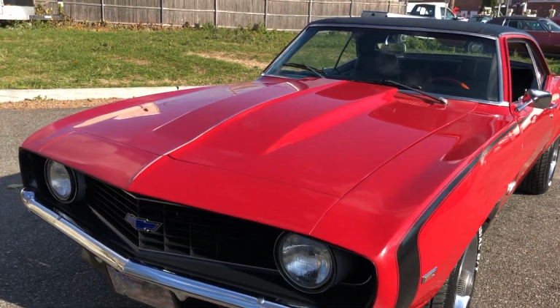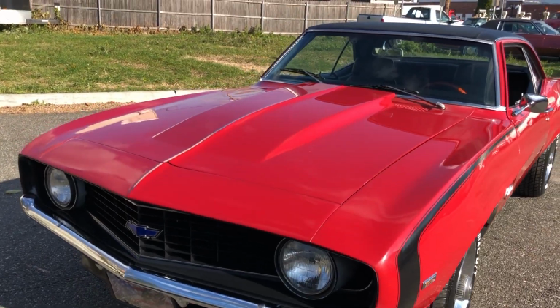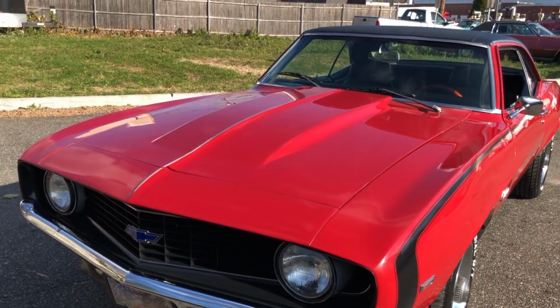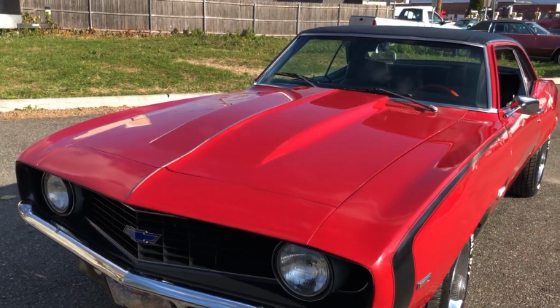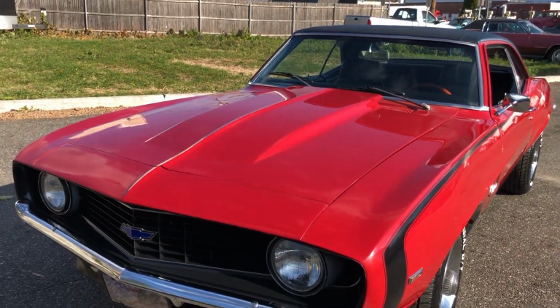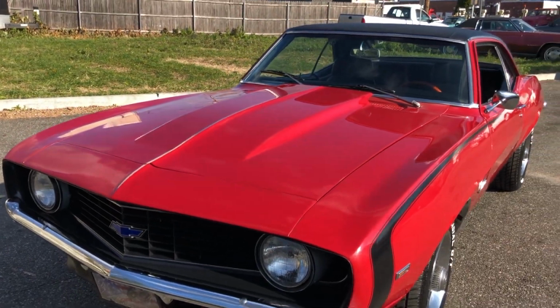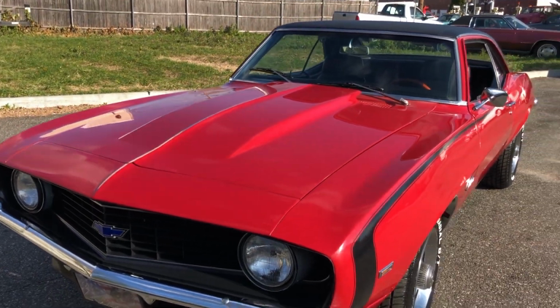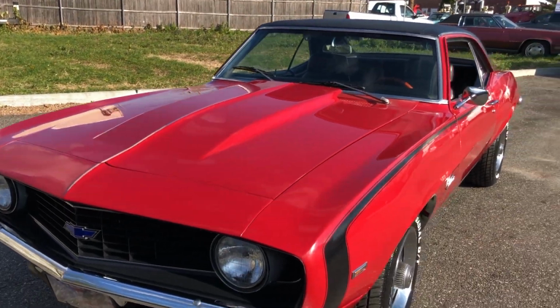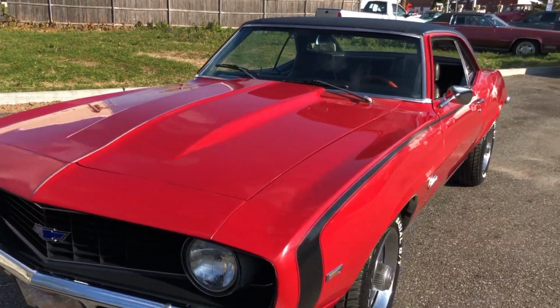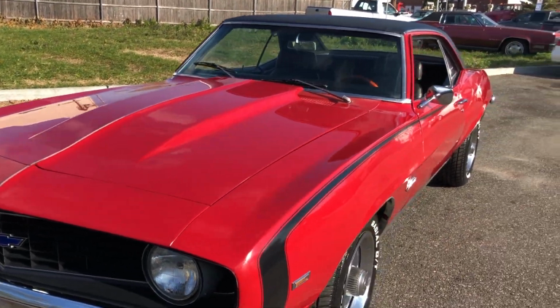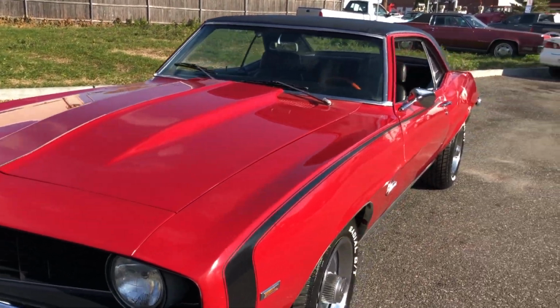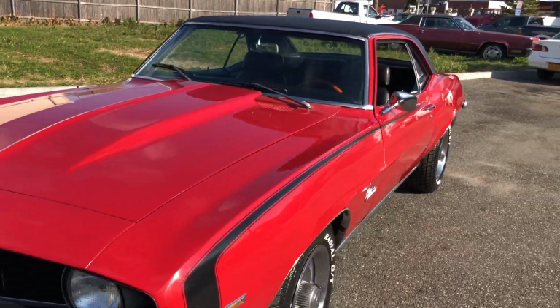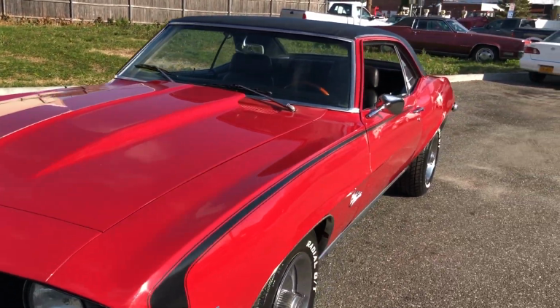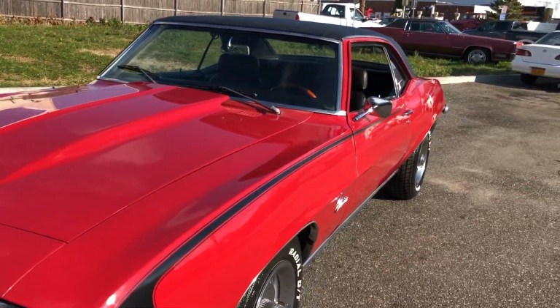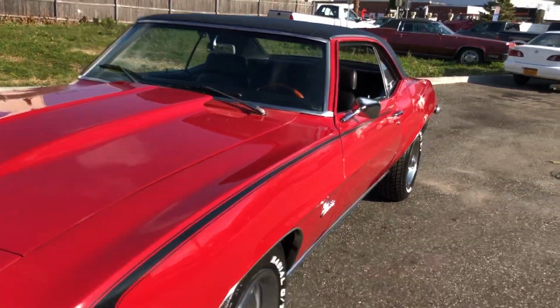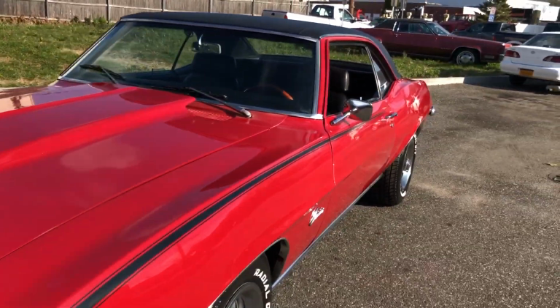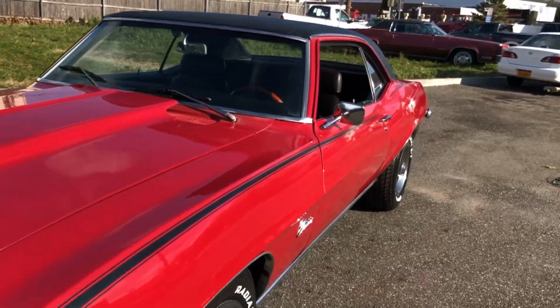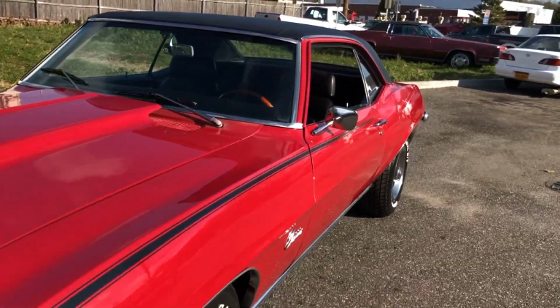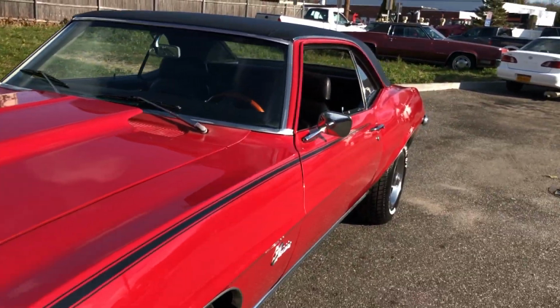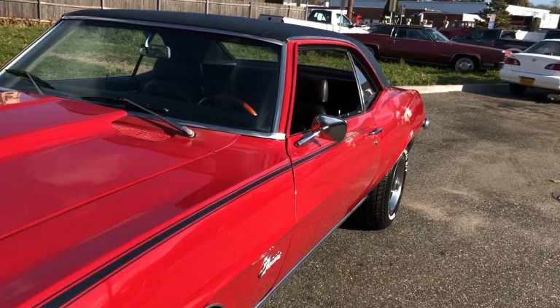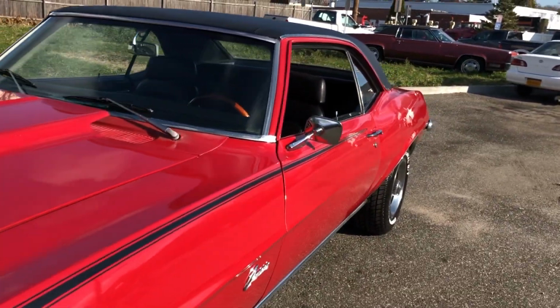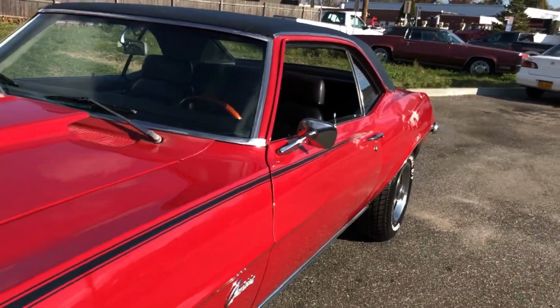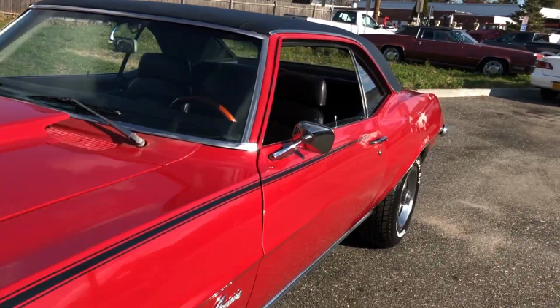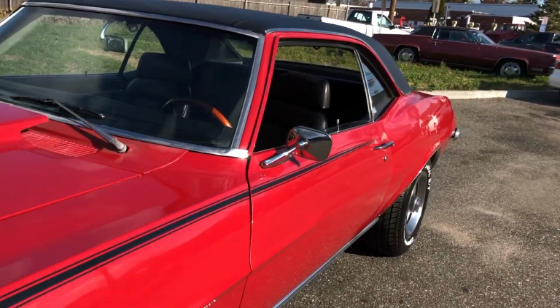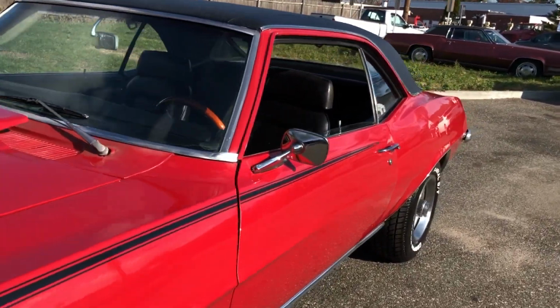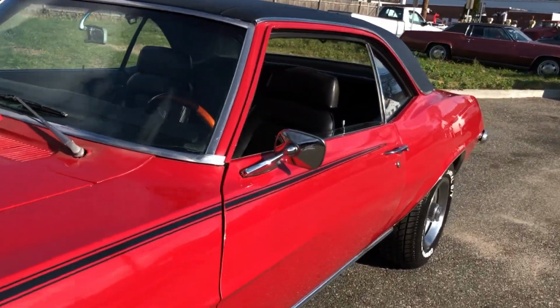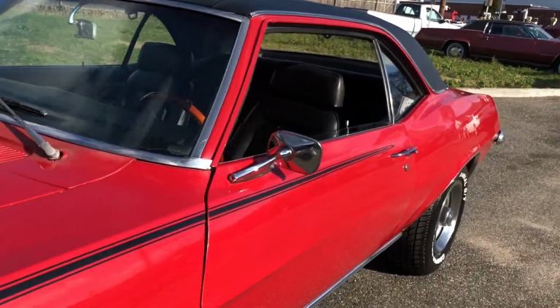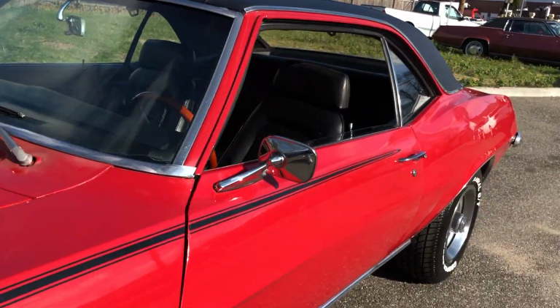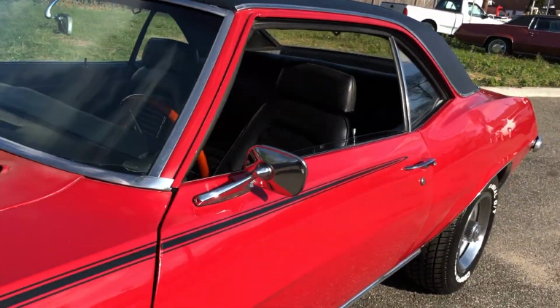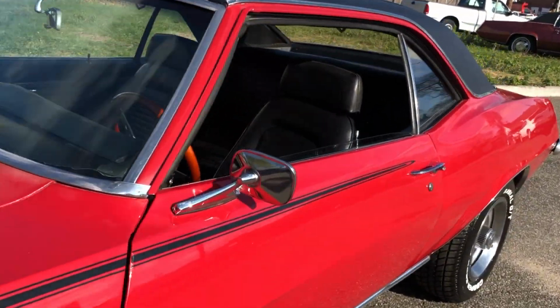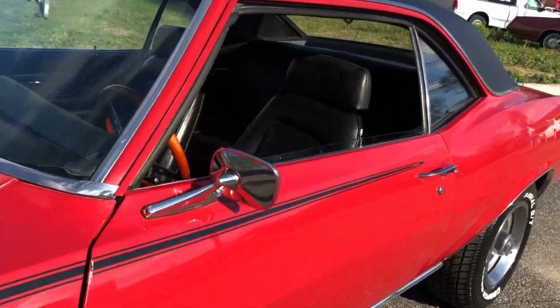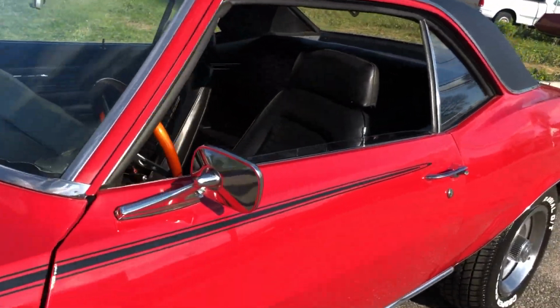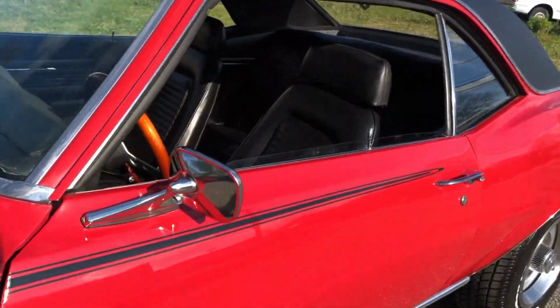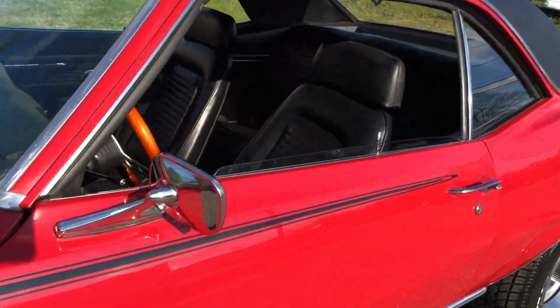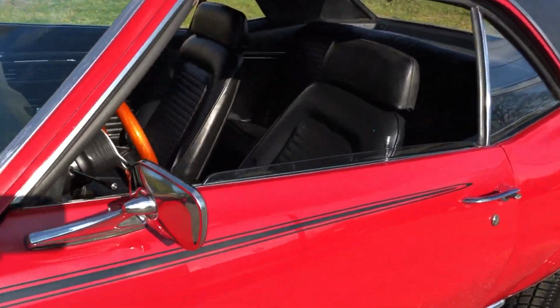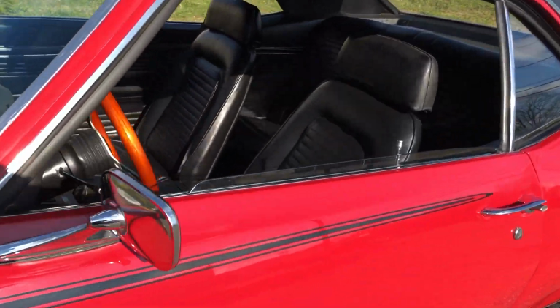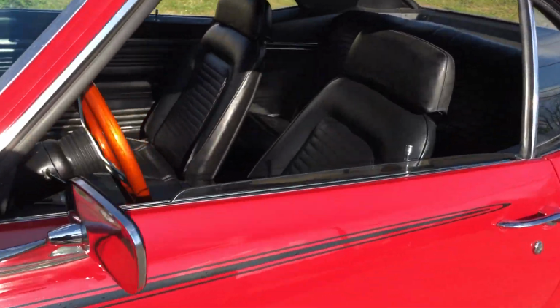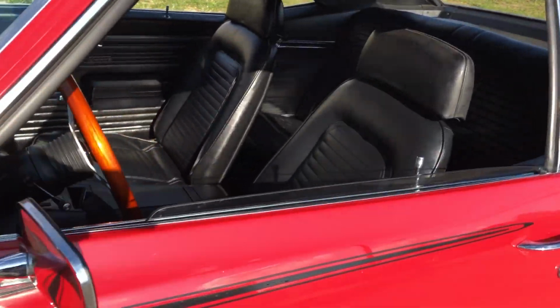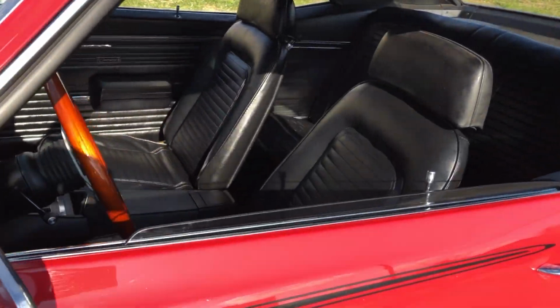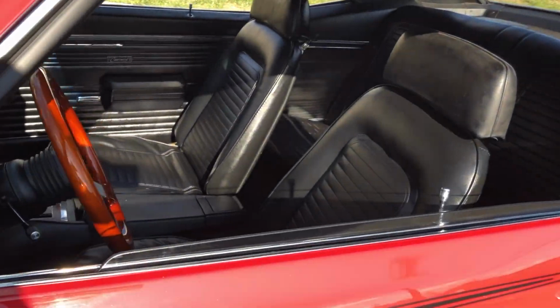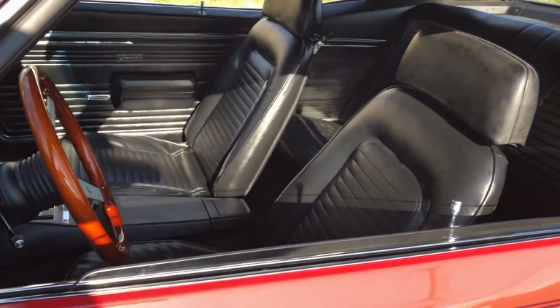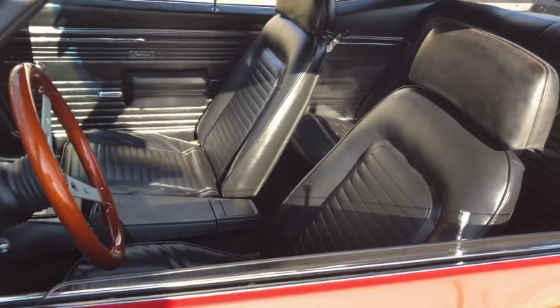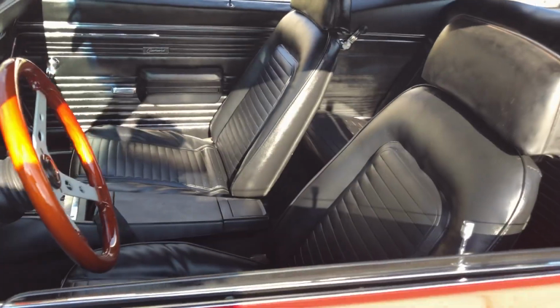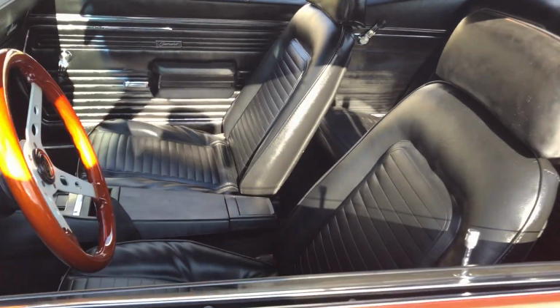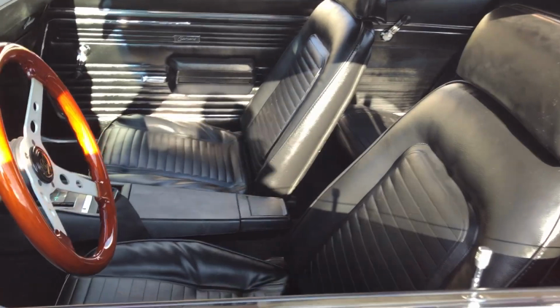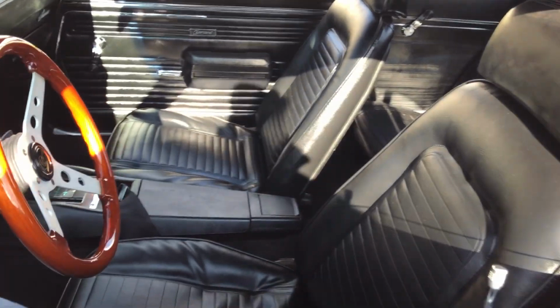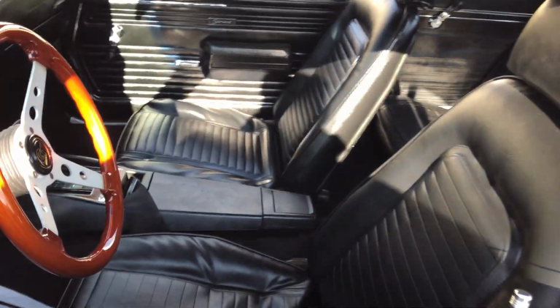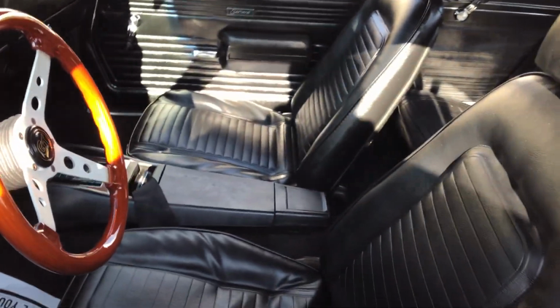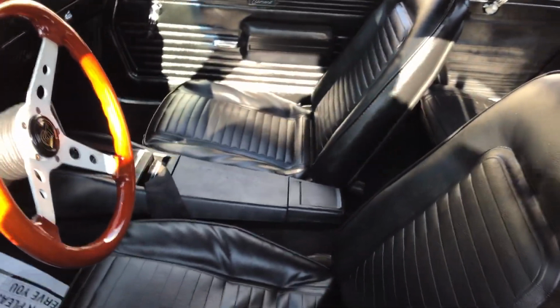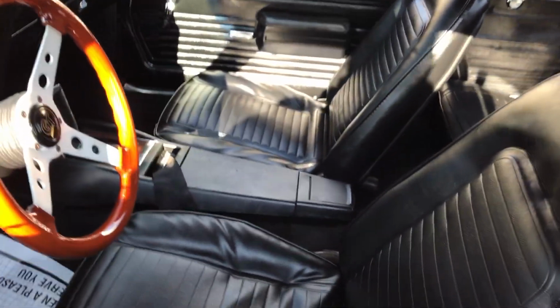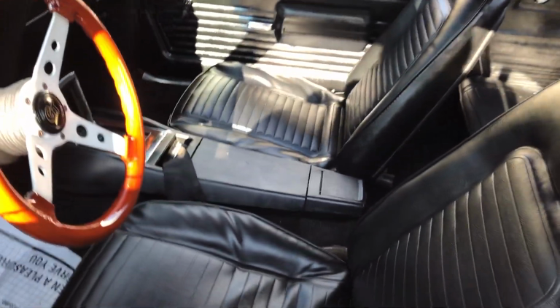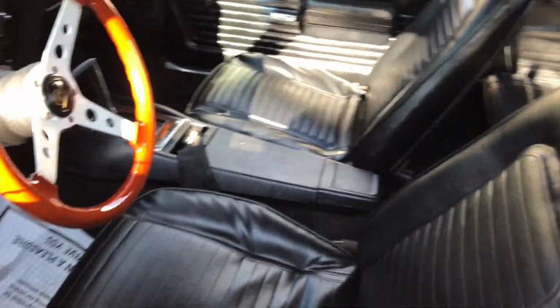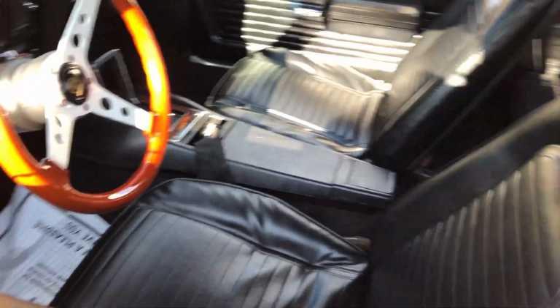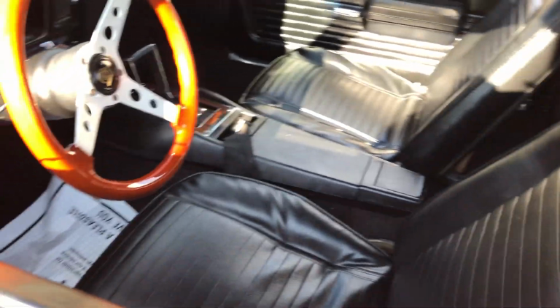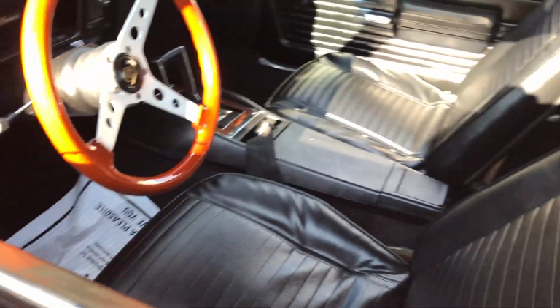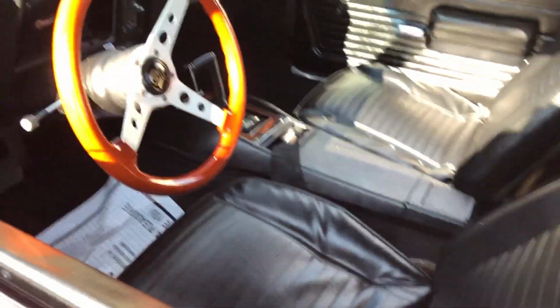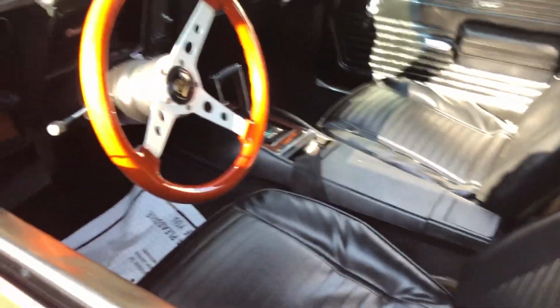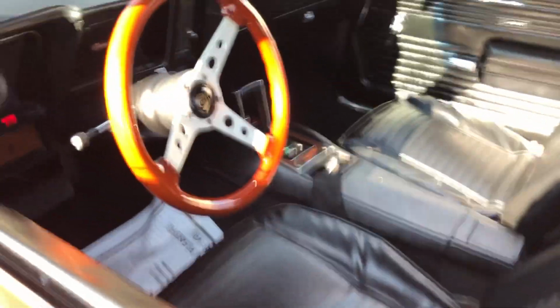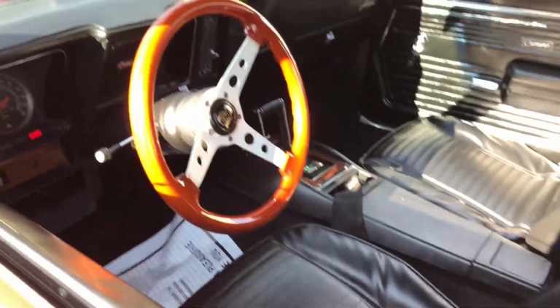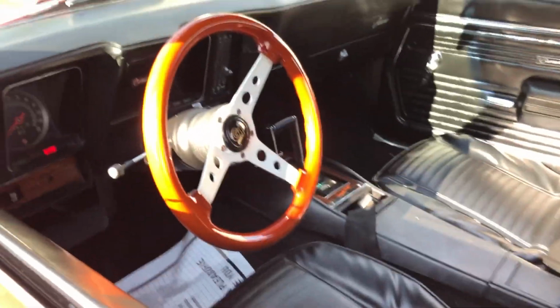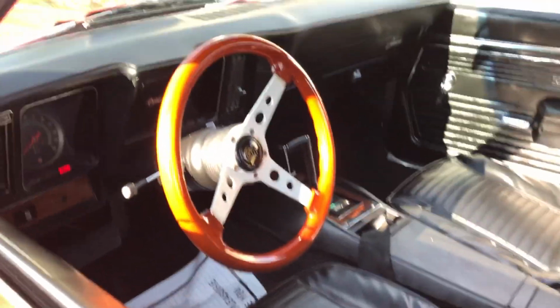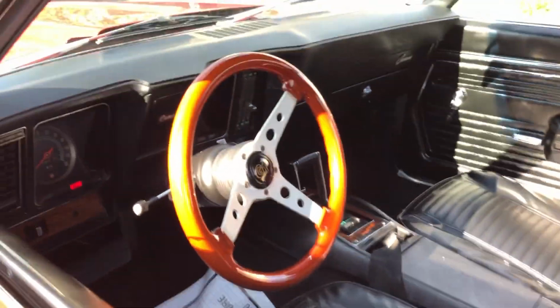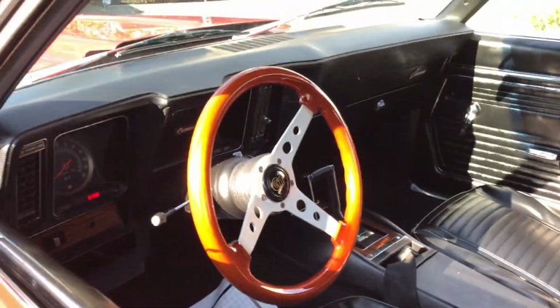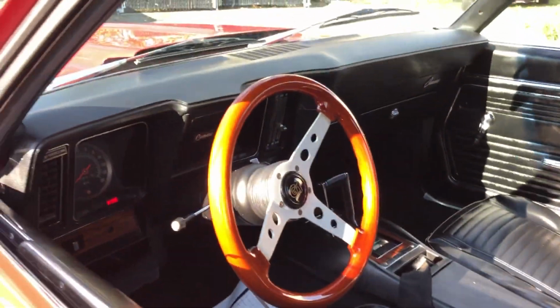Cowl hood. Underneath — the floors, the frame.